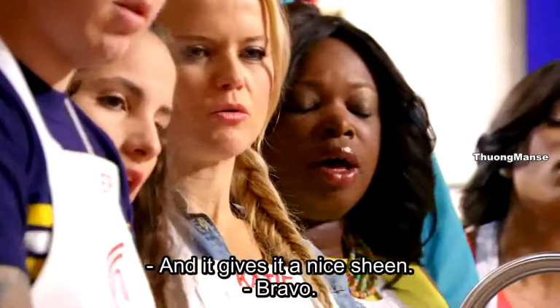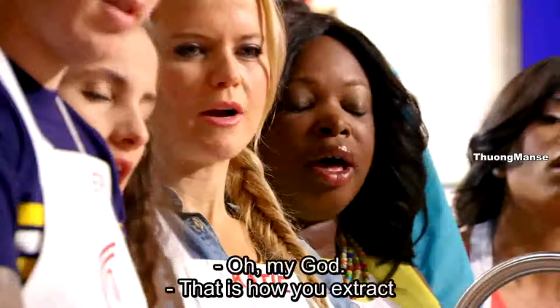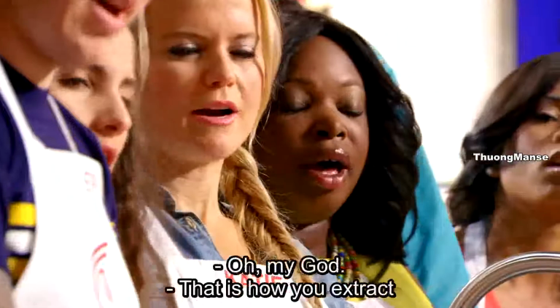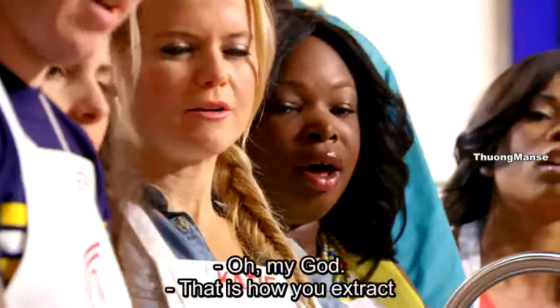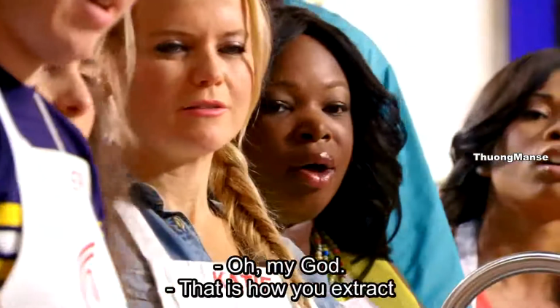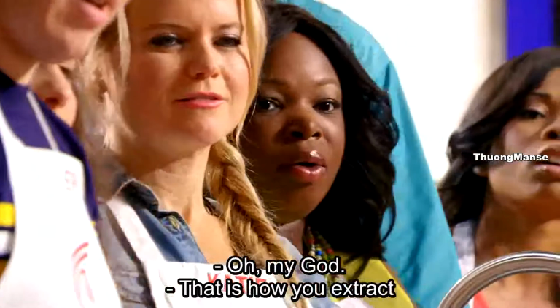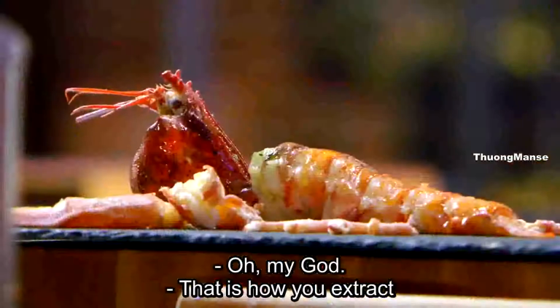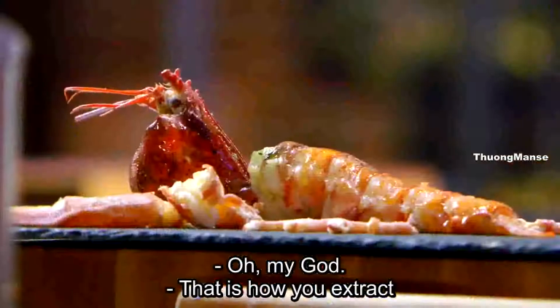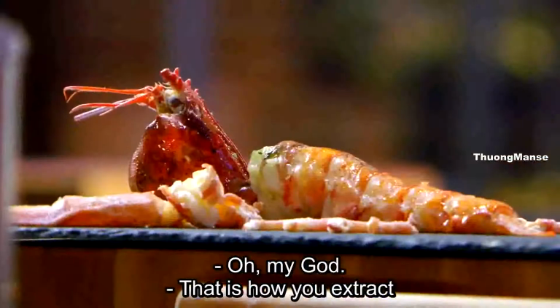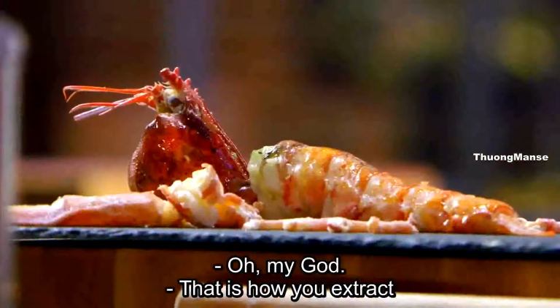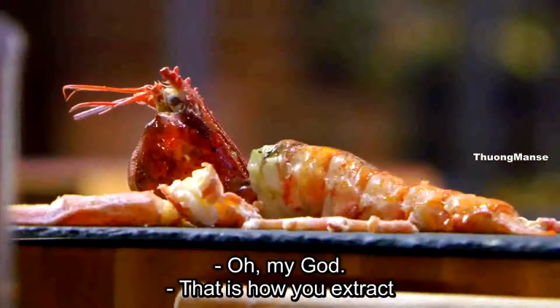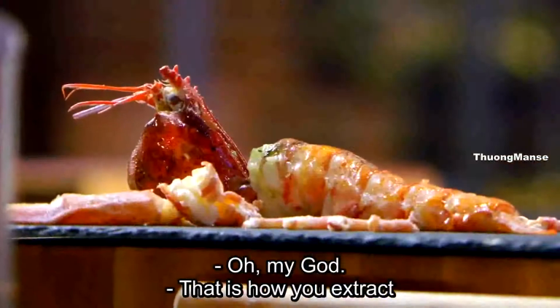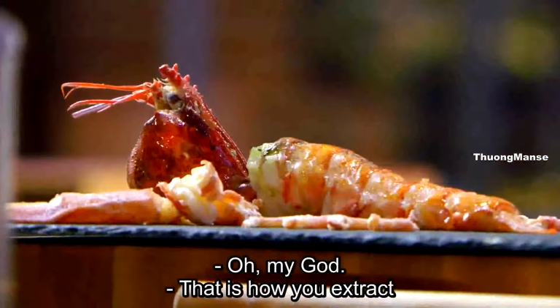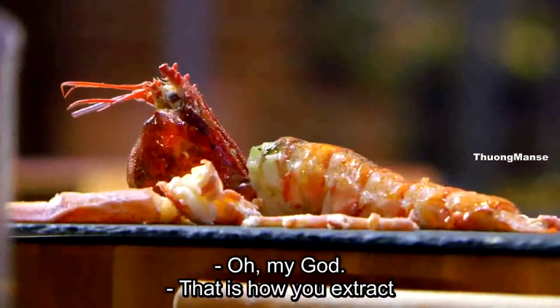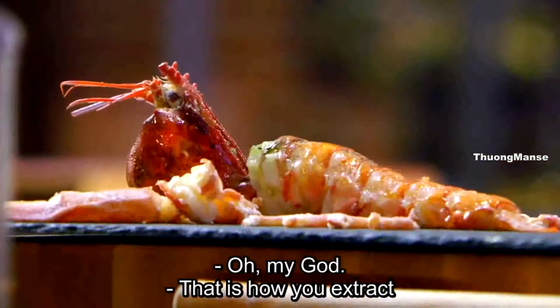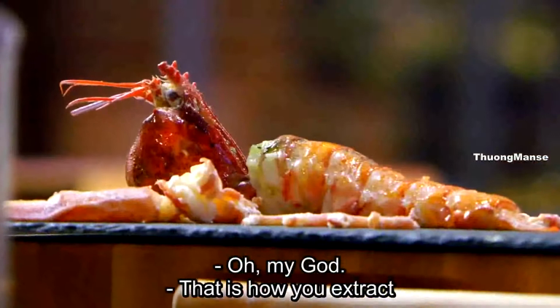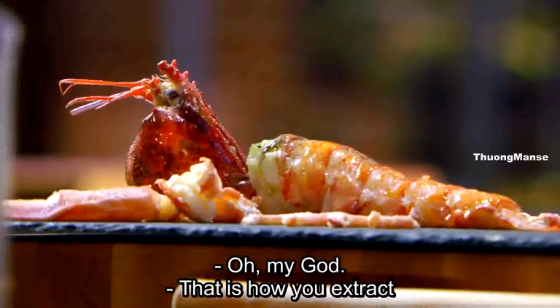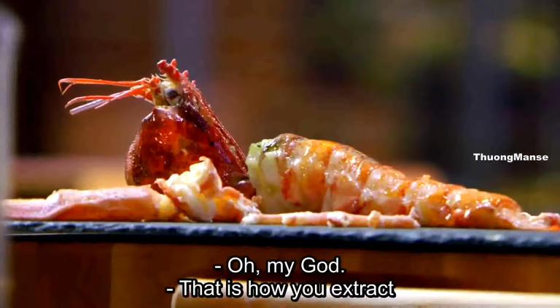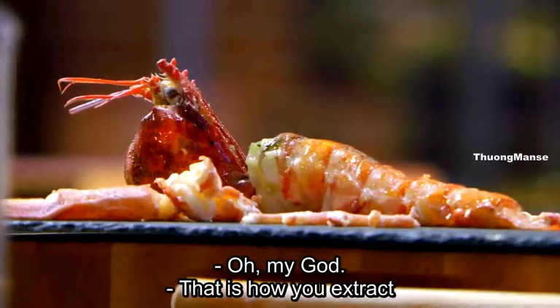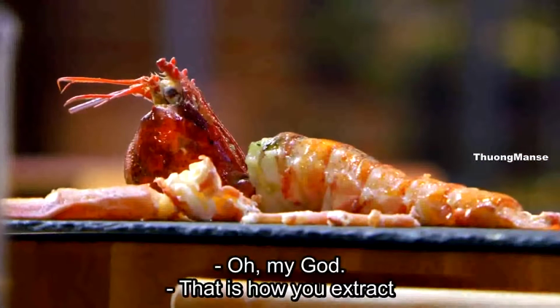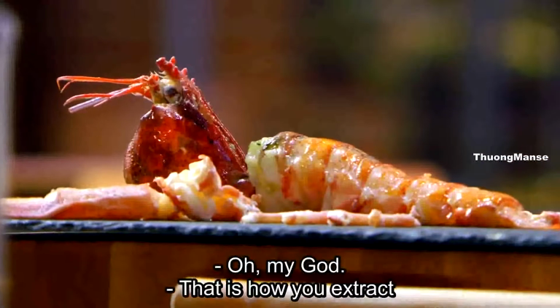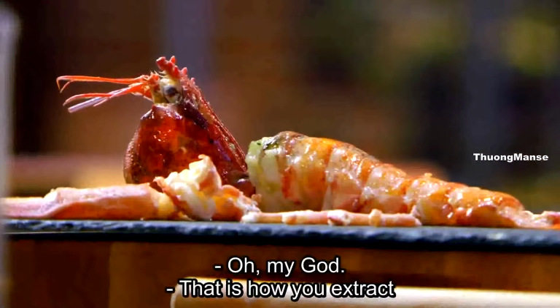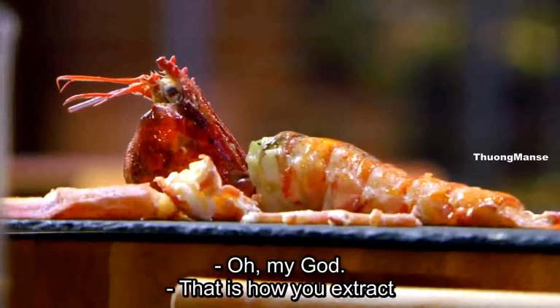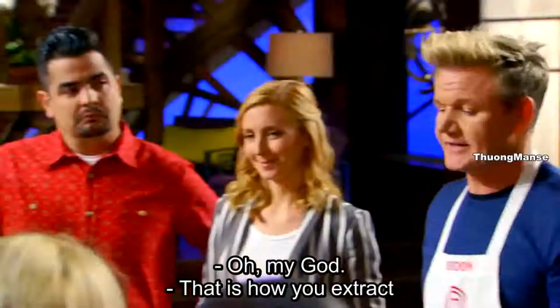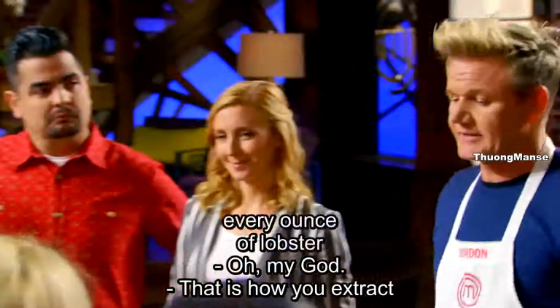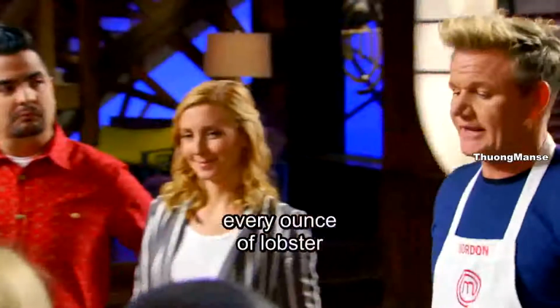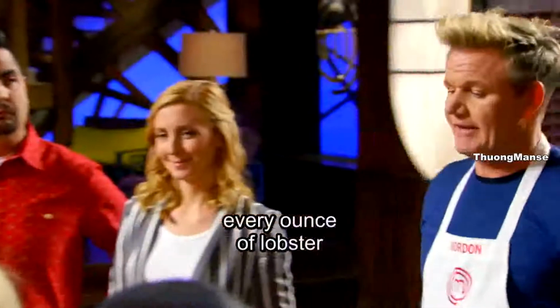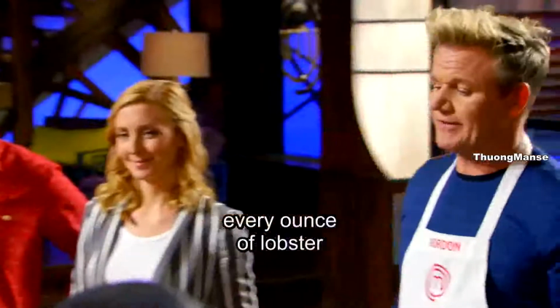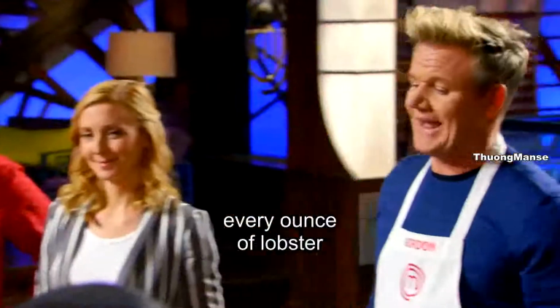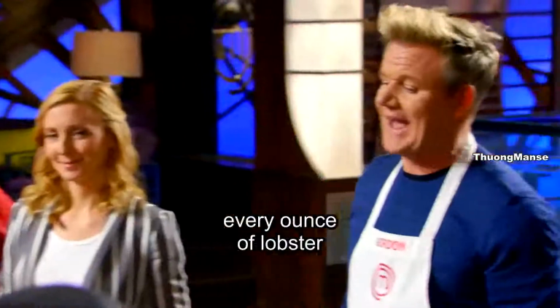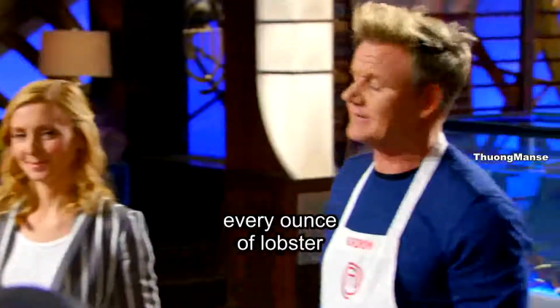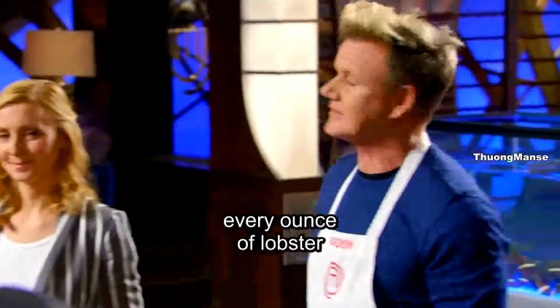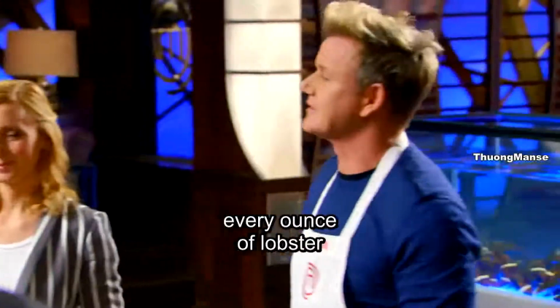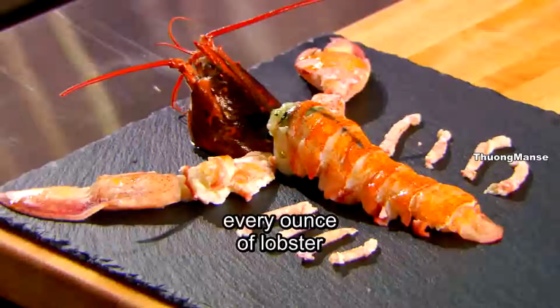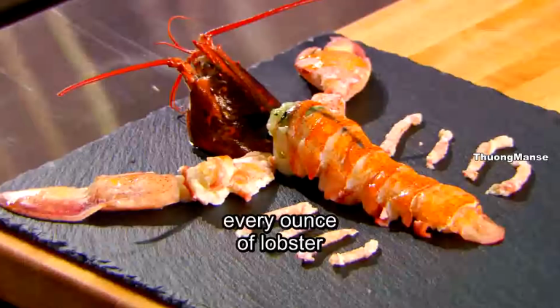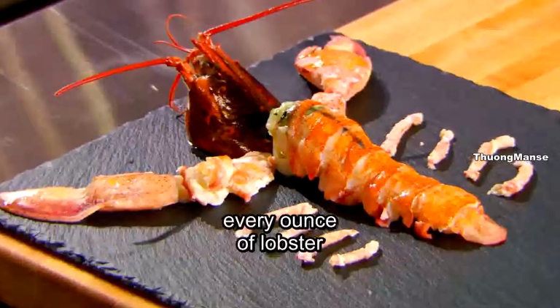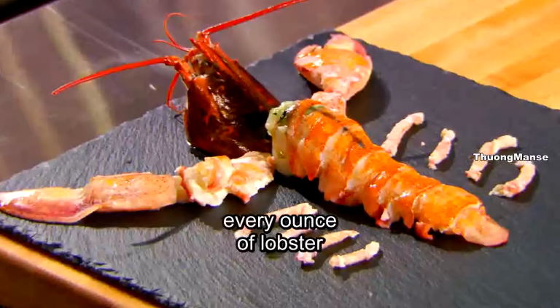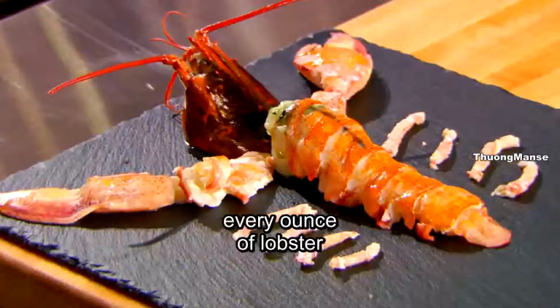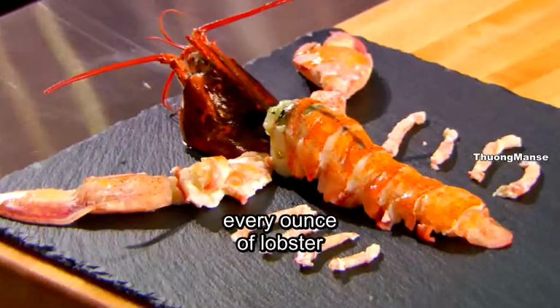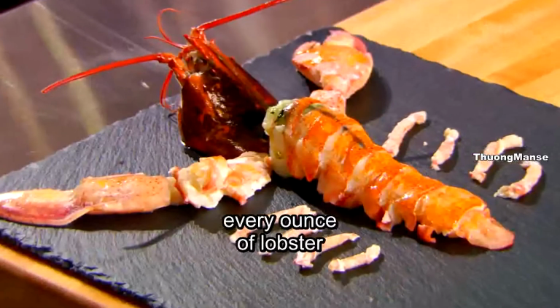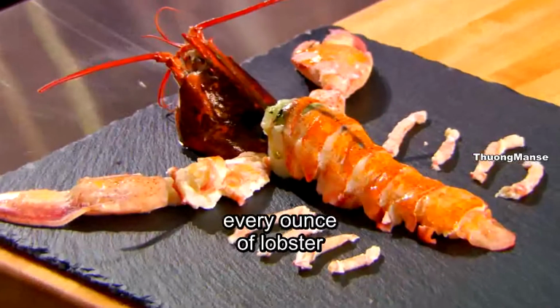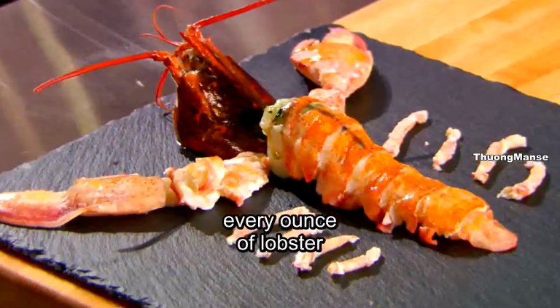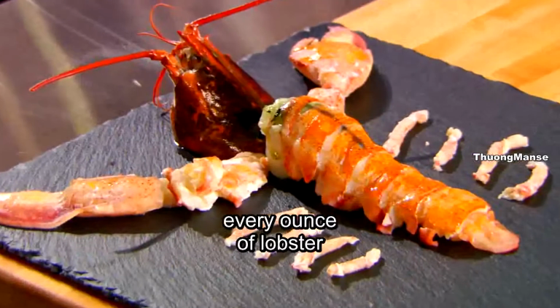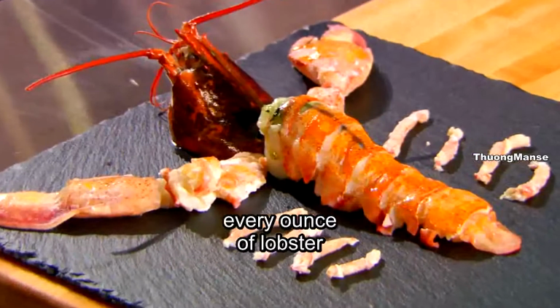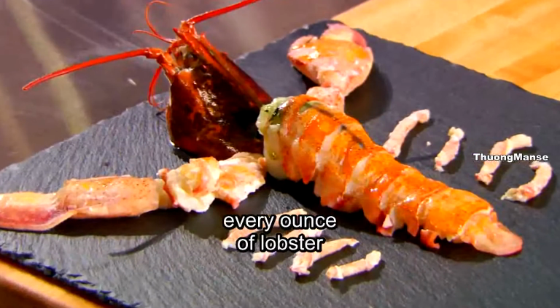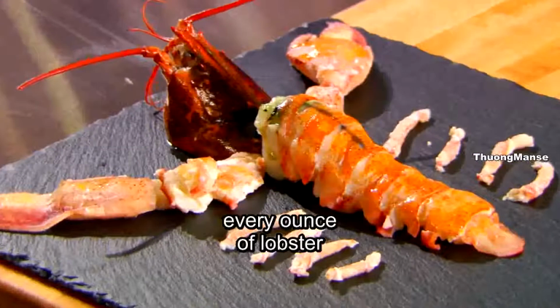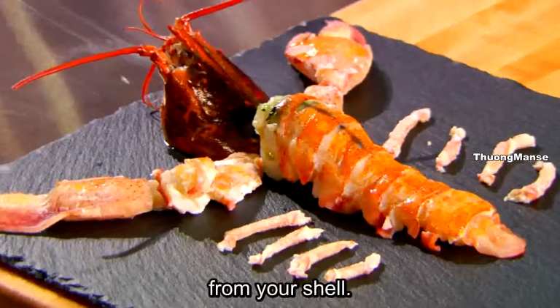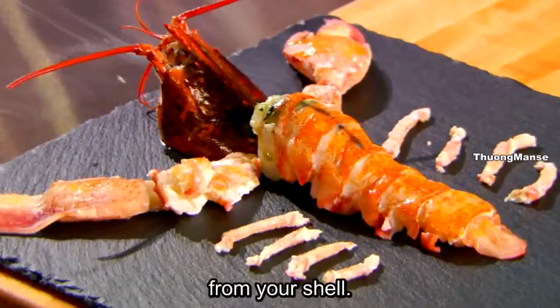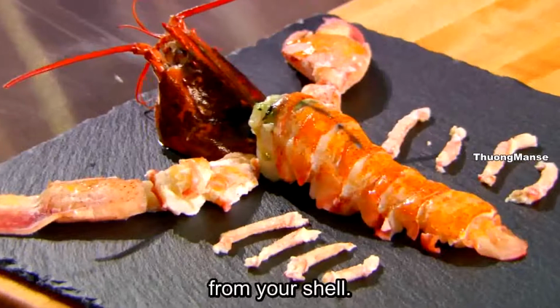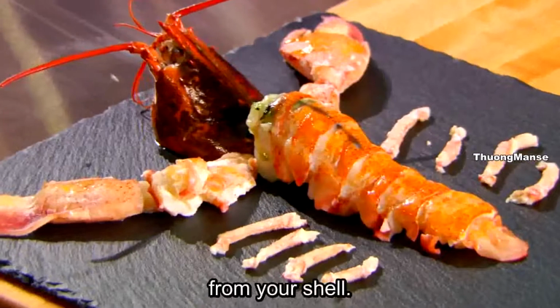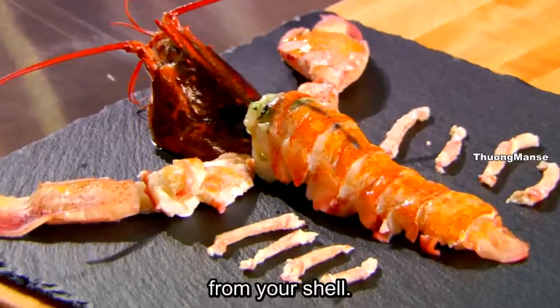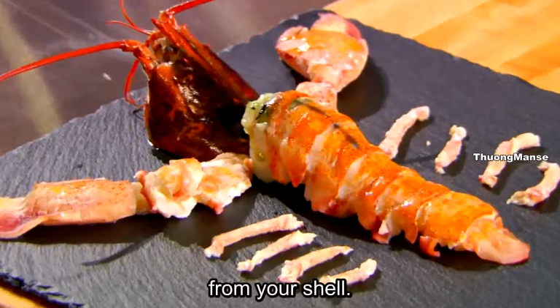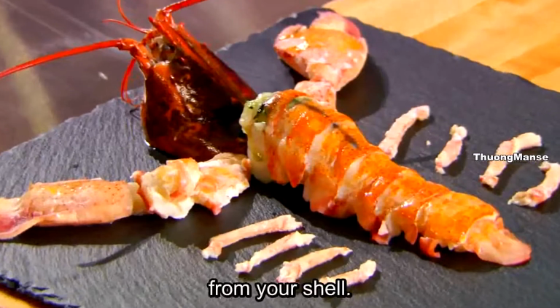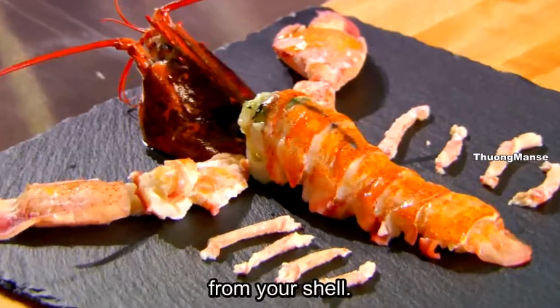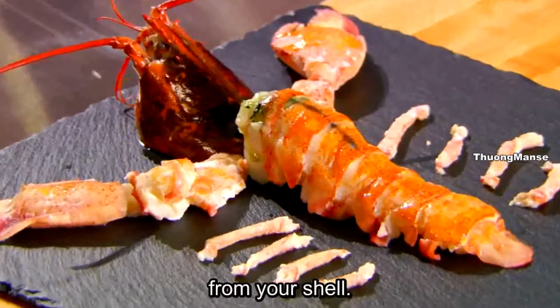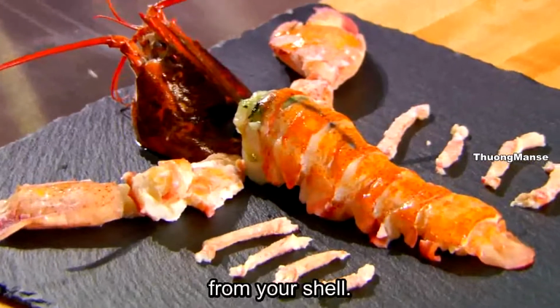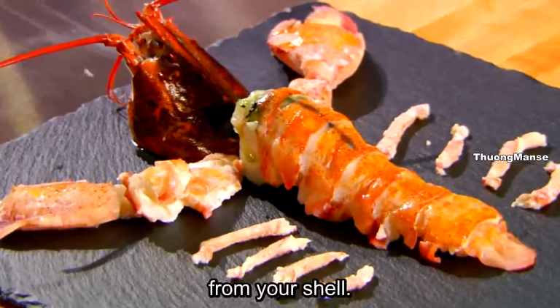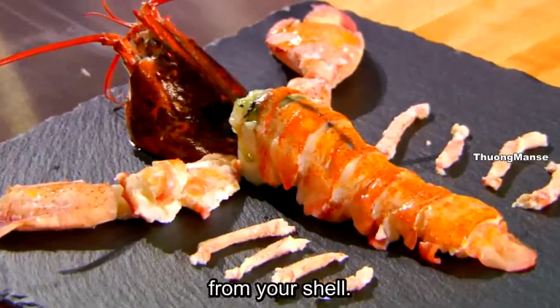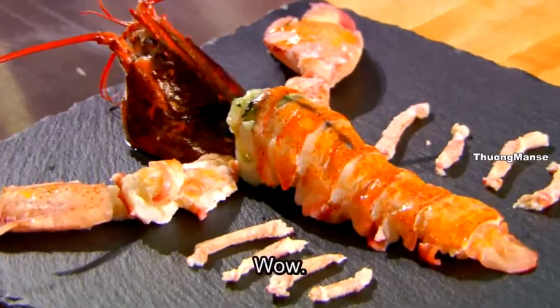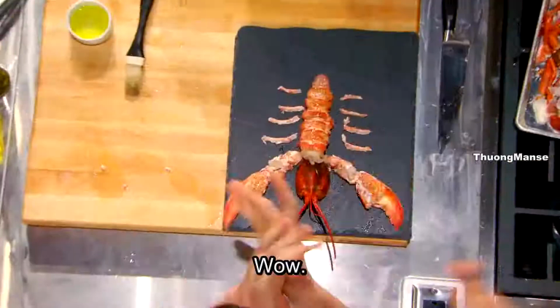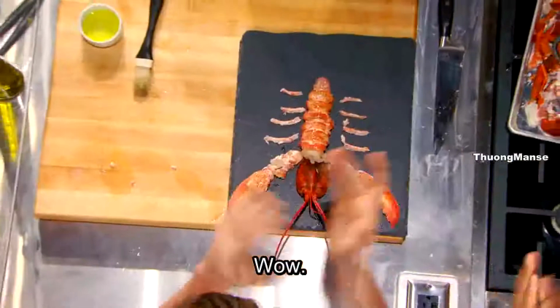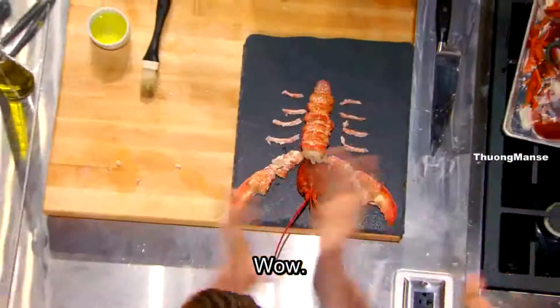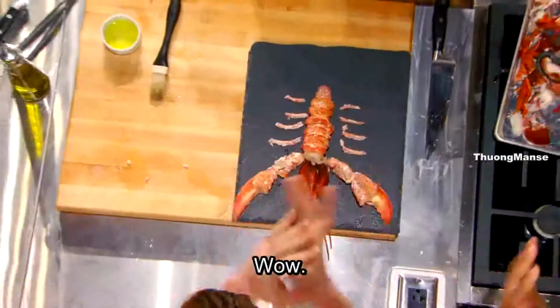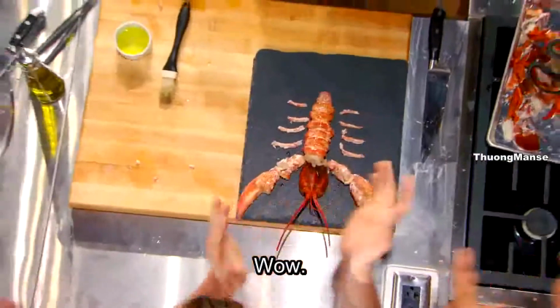Wow, my god. And that is how you extract every ounce of lobster from your shell. Got it? Wow.